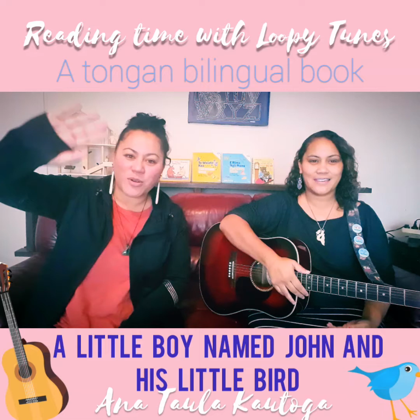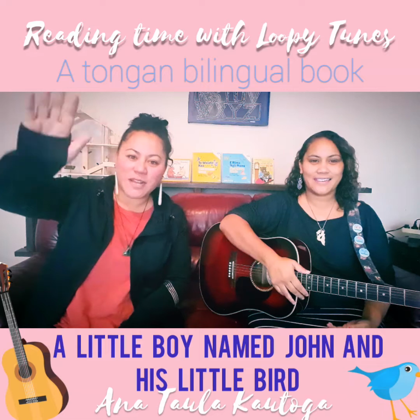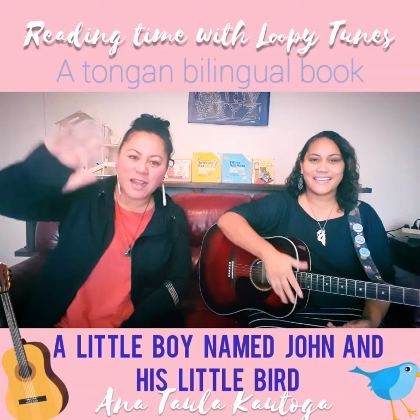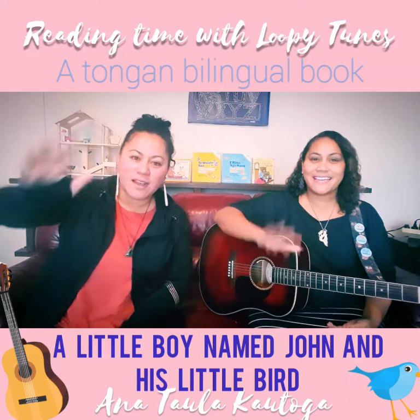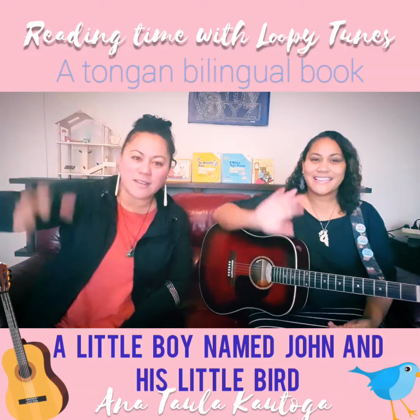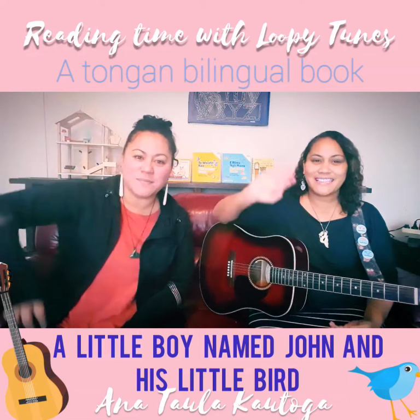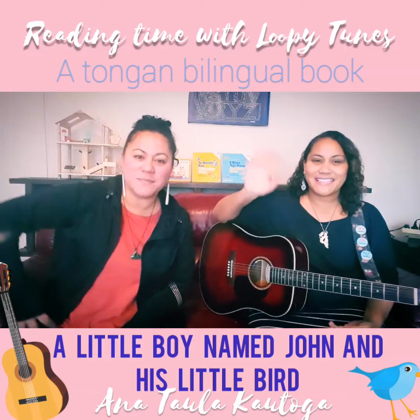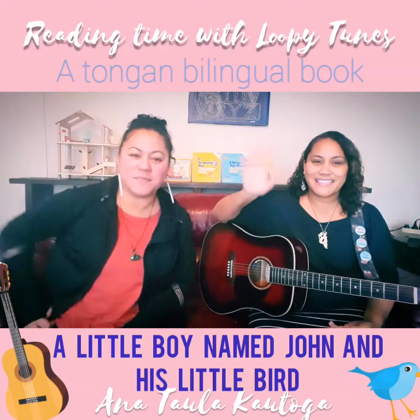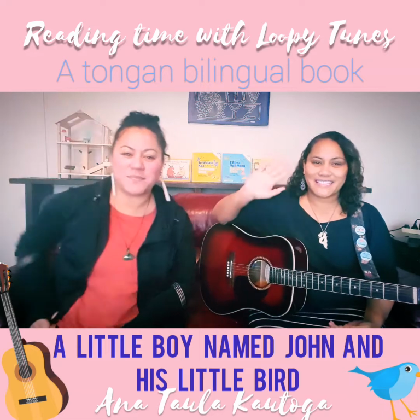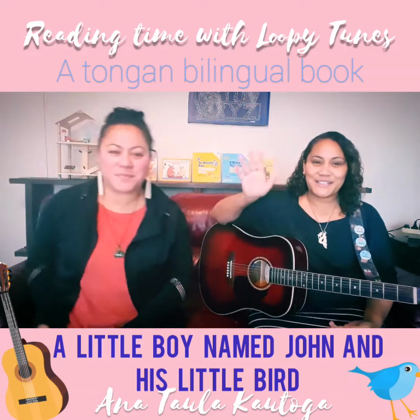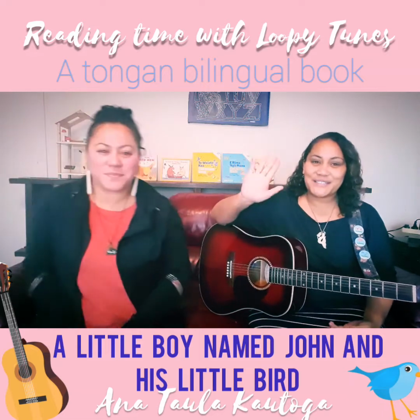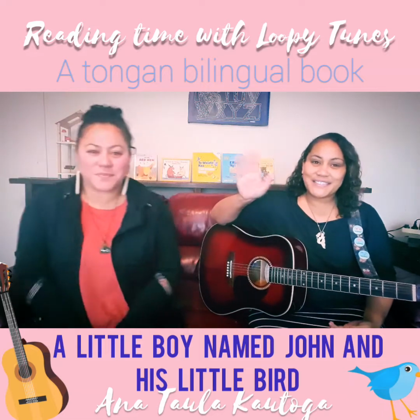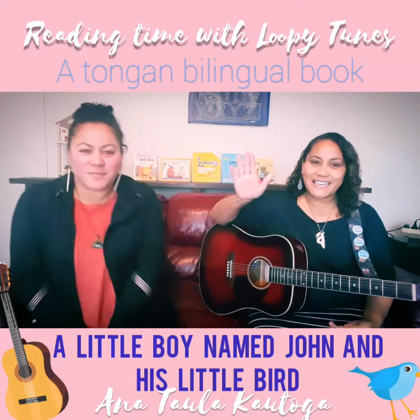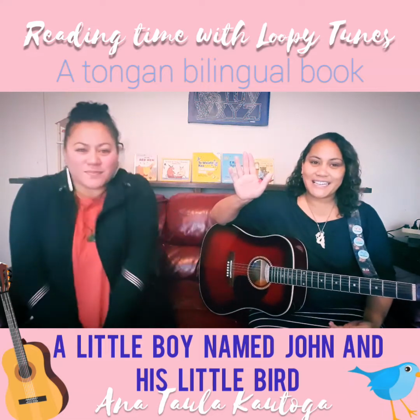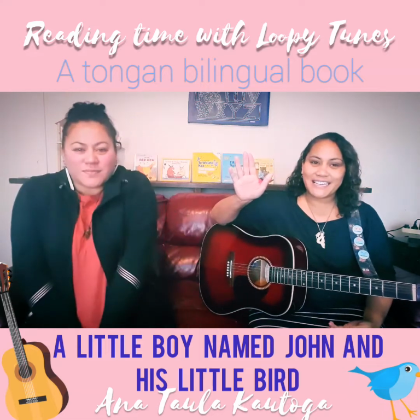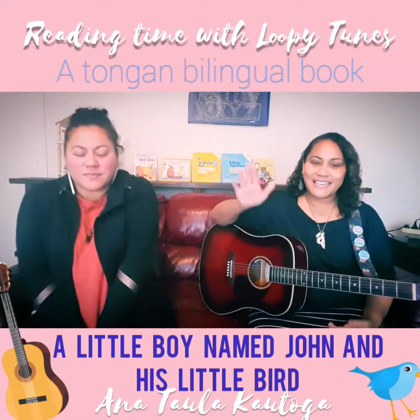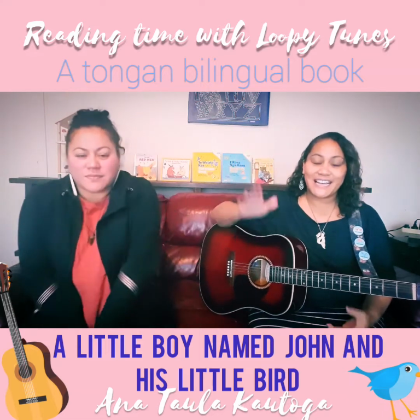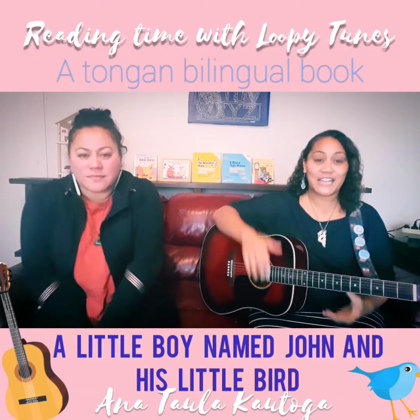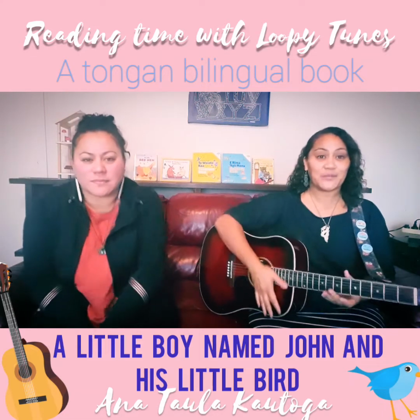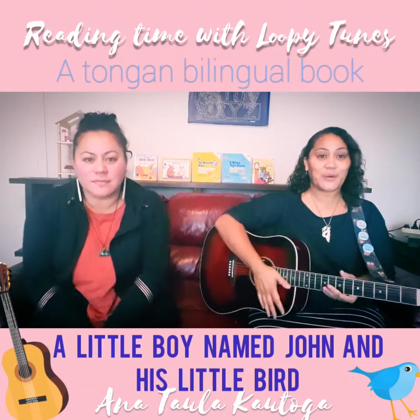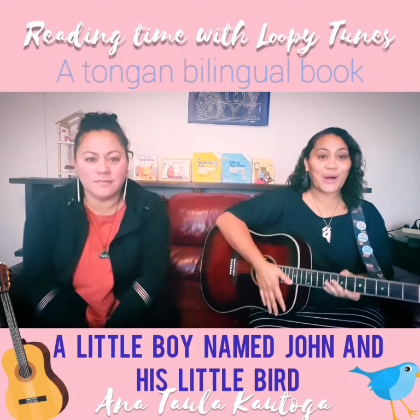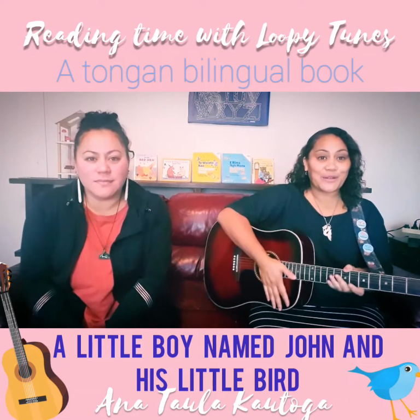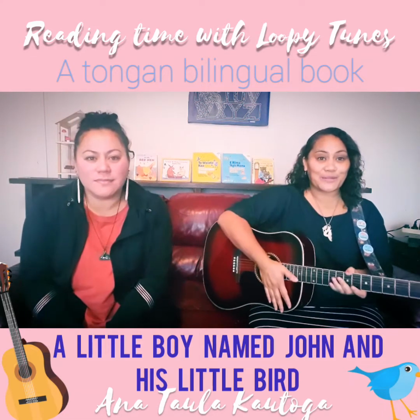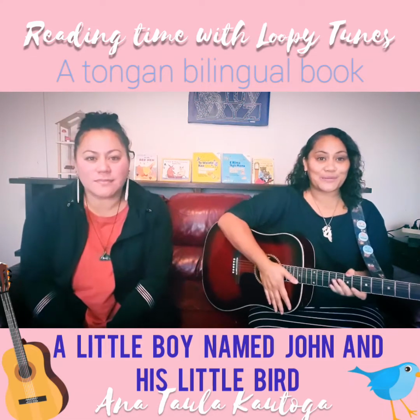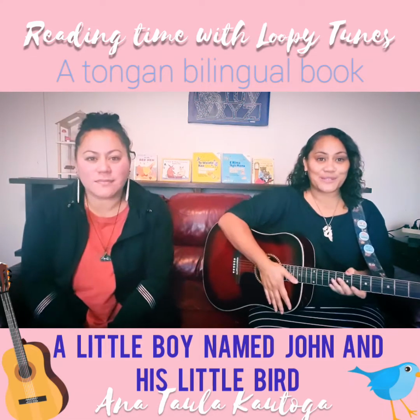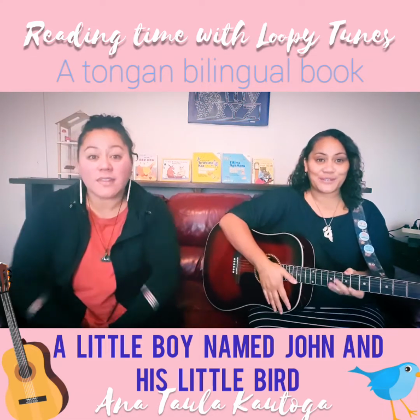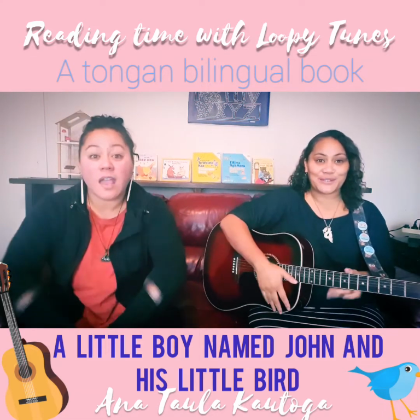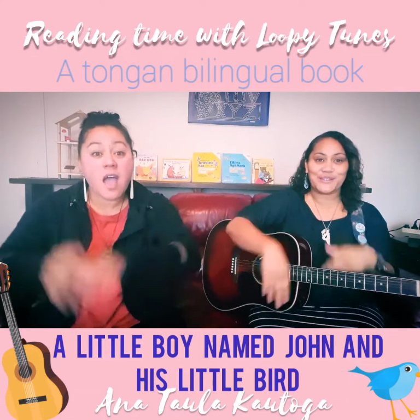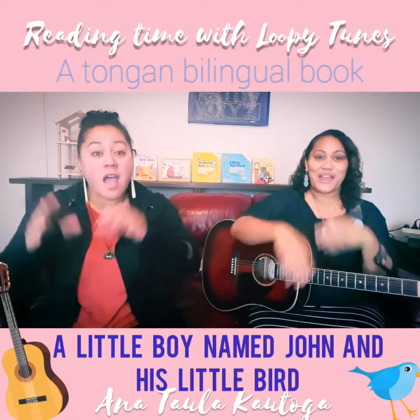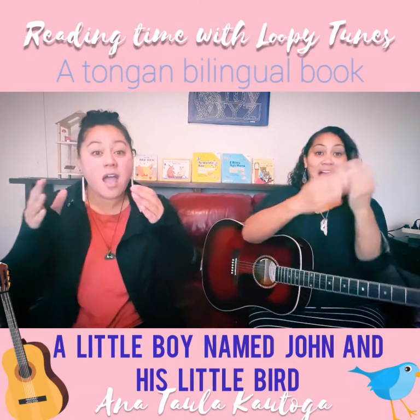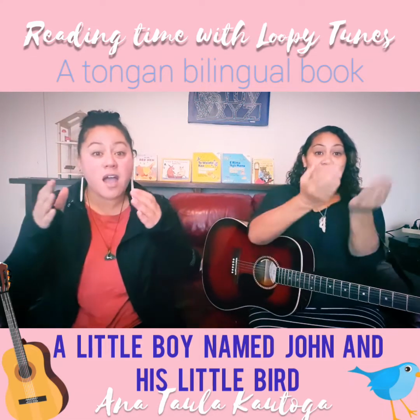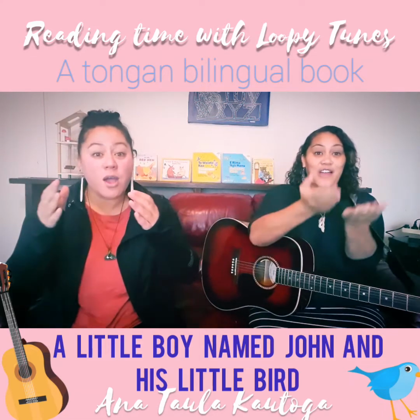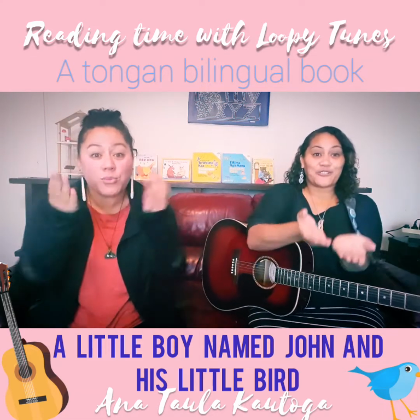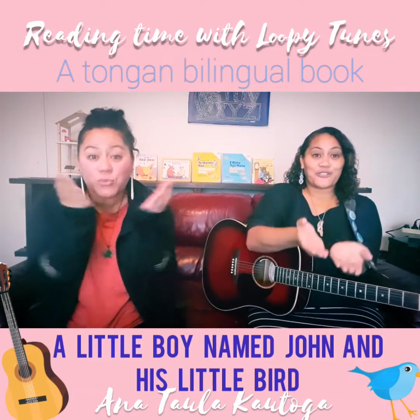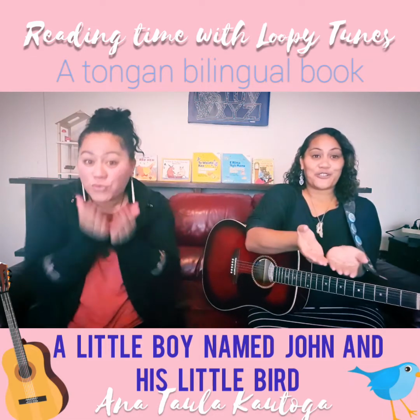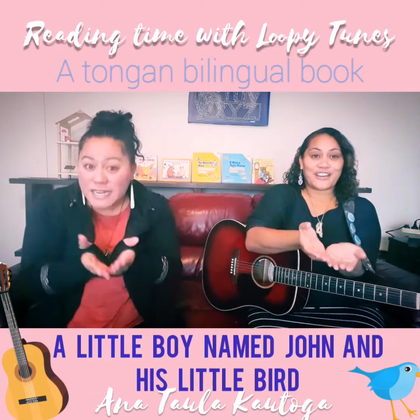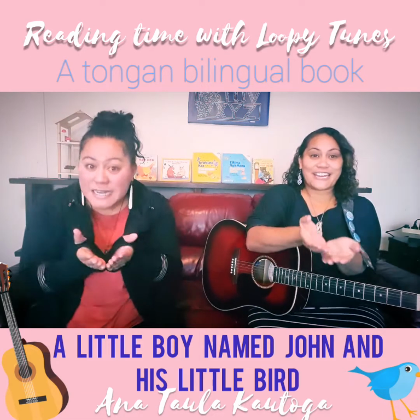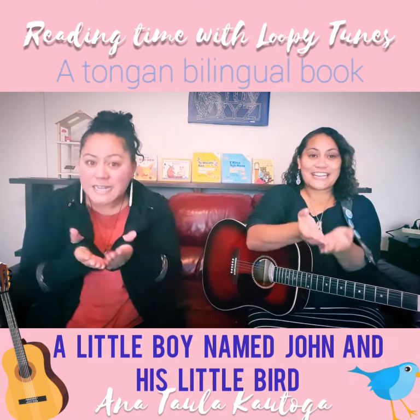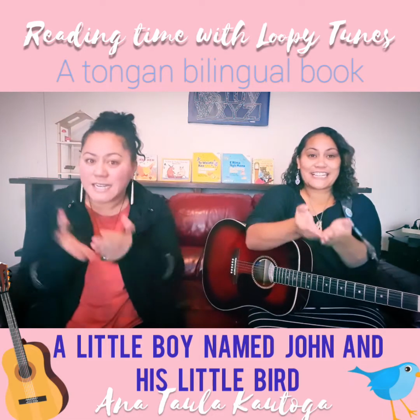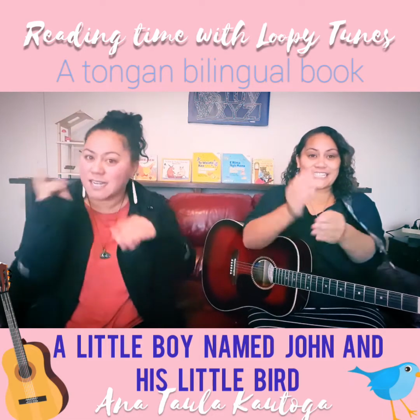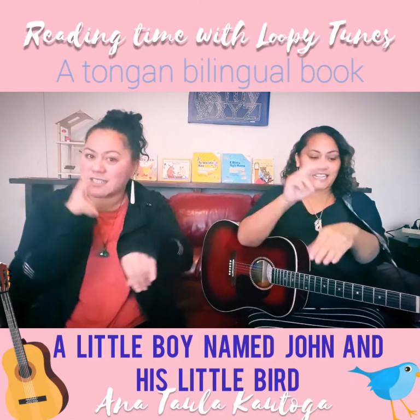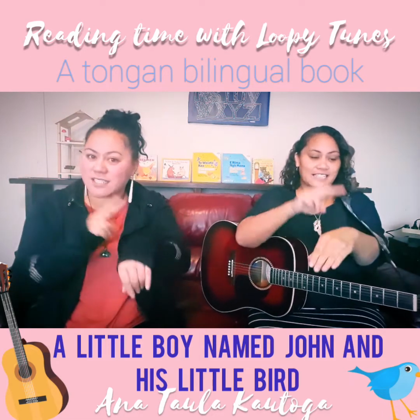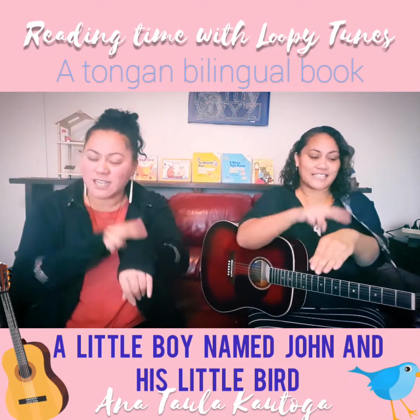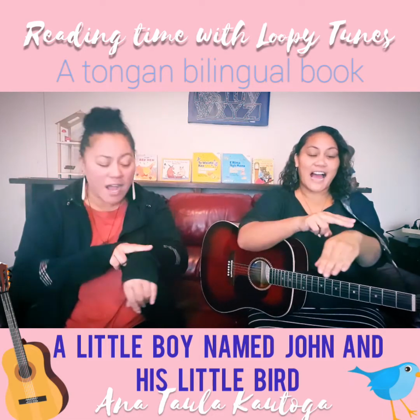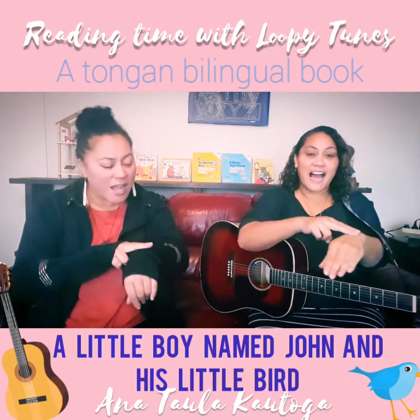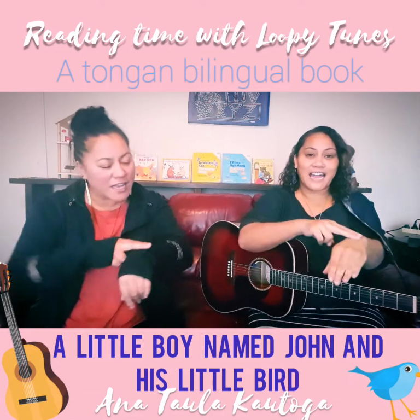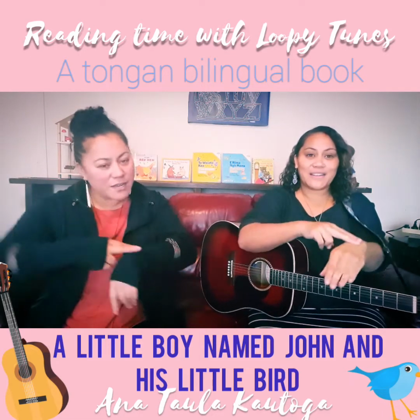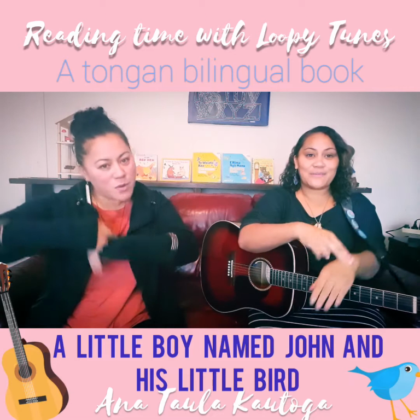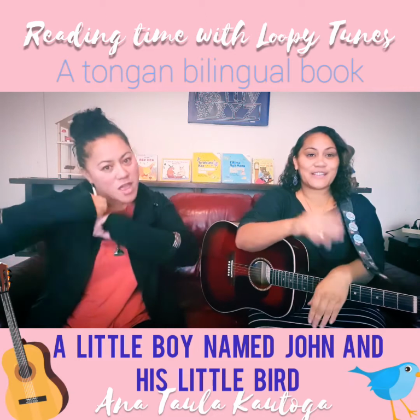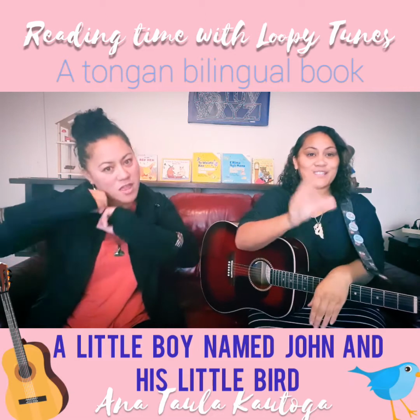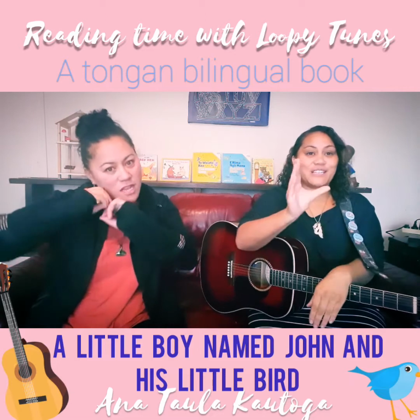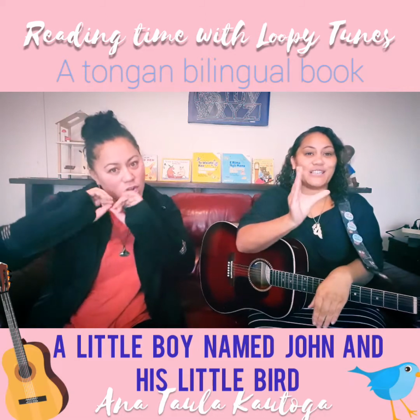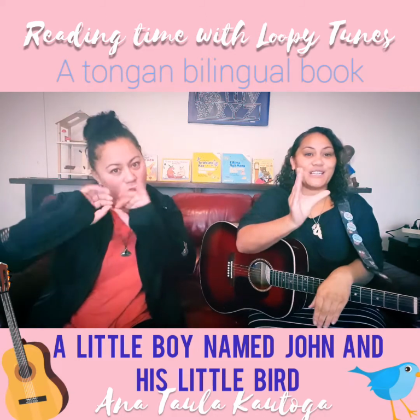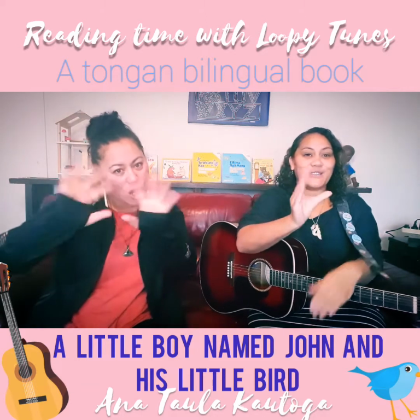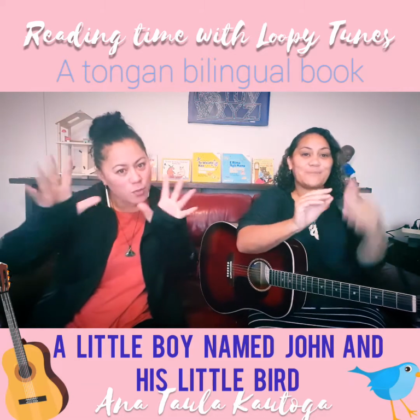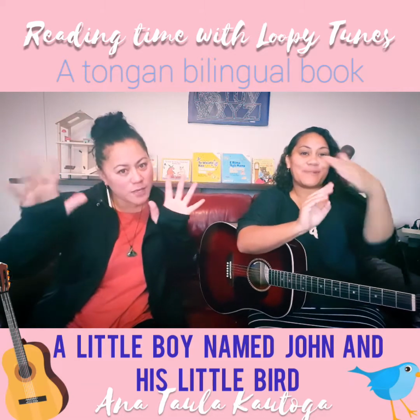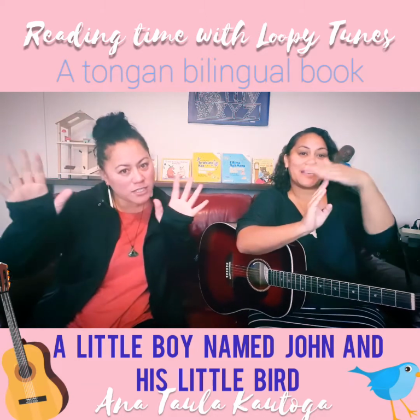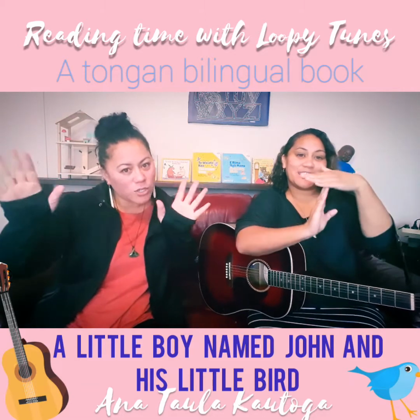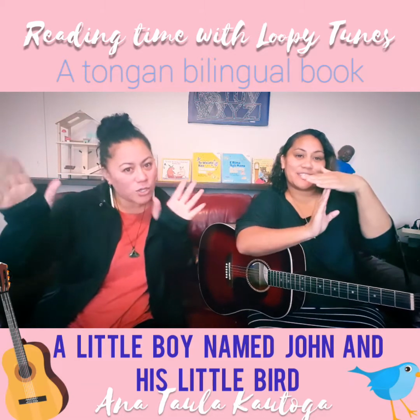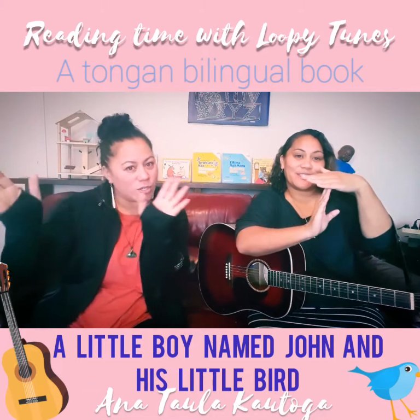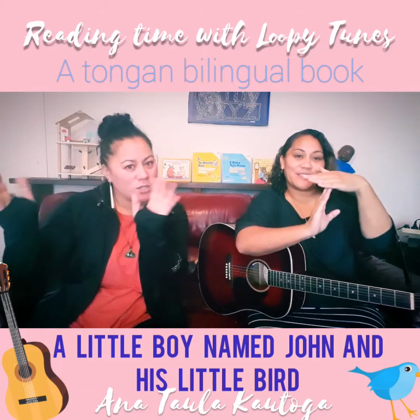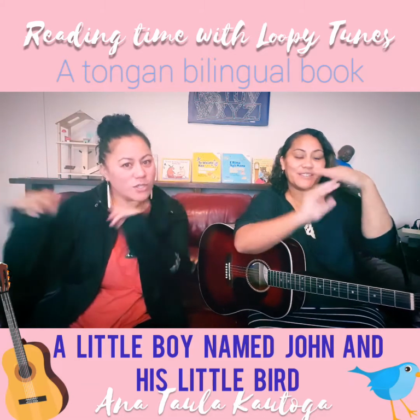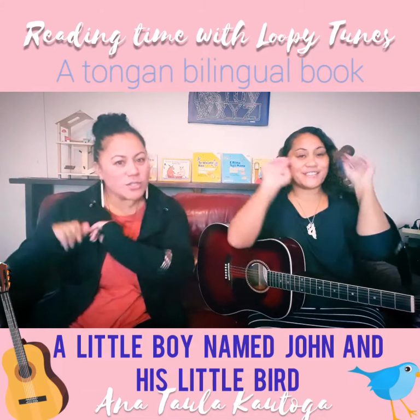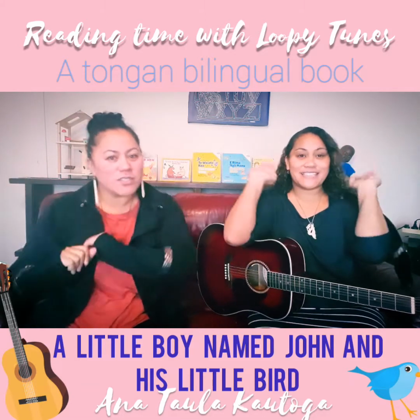Kia ora! Kia ora! And welcome to Reading Time with Loopy Tunes!